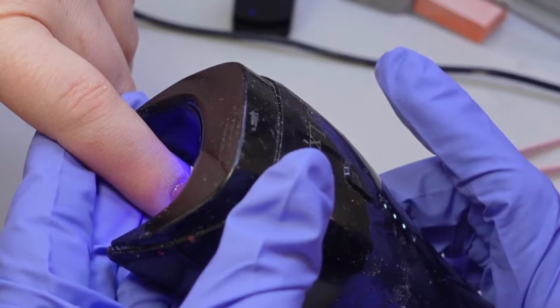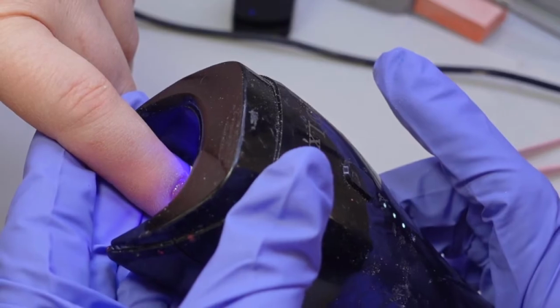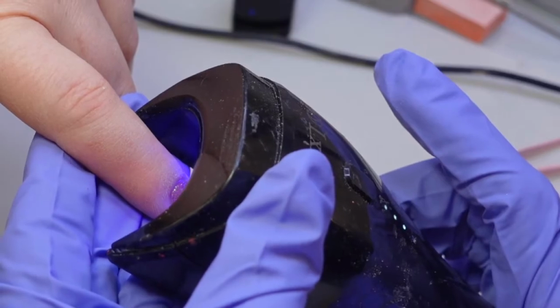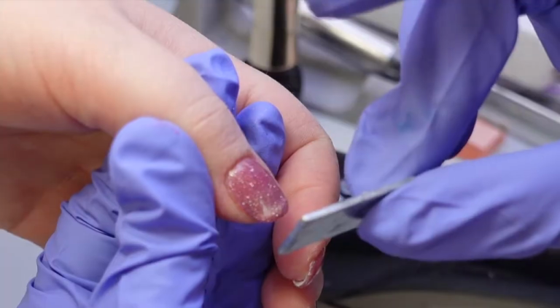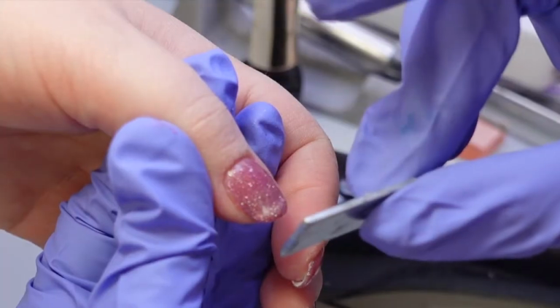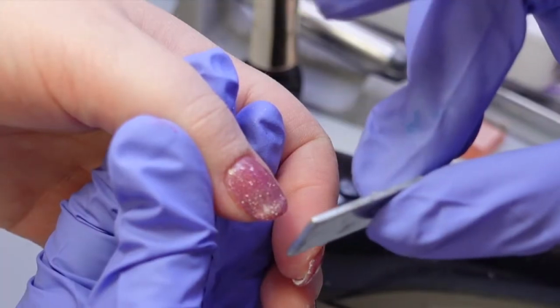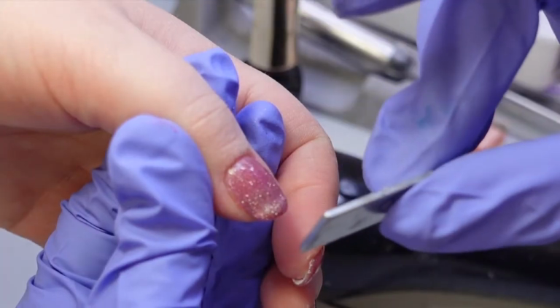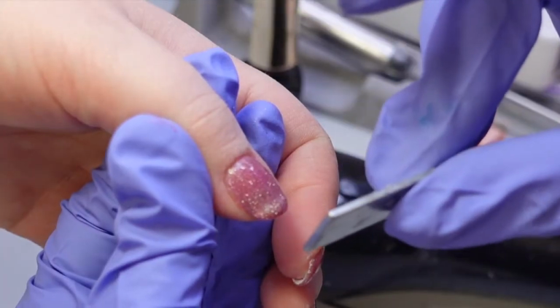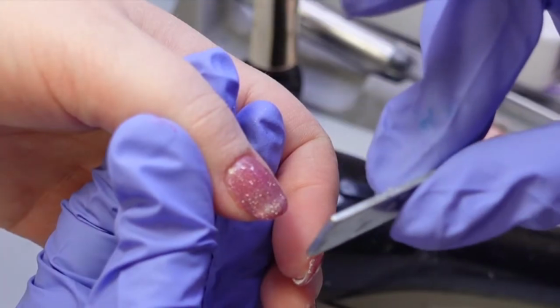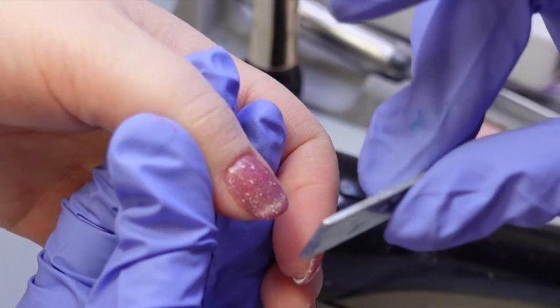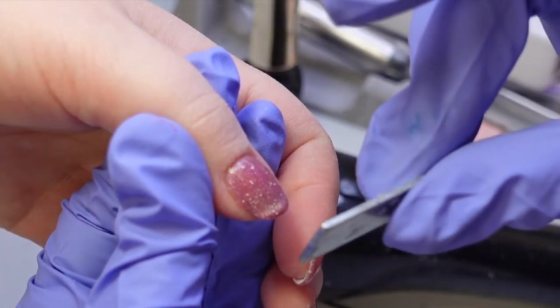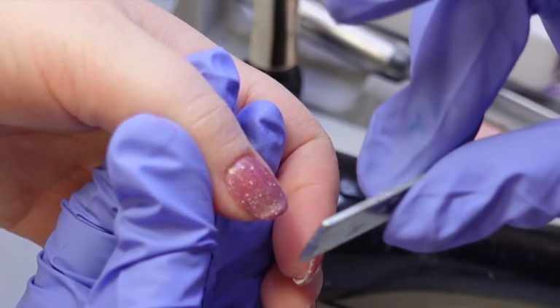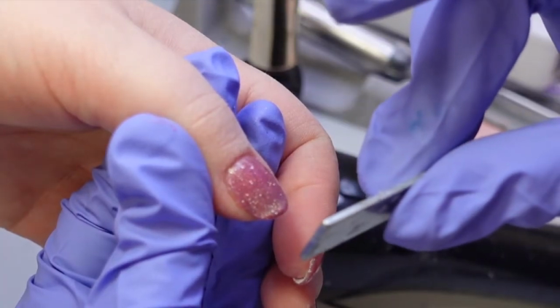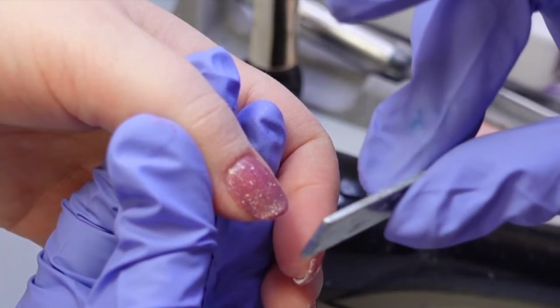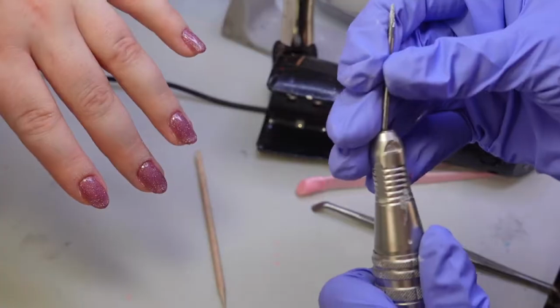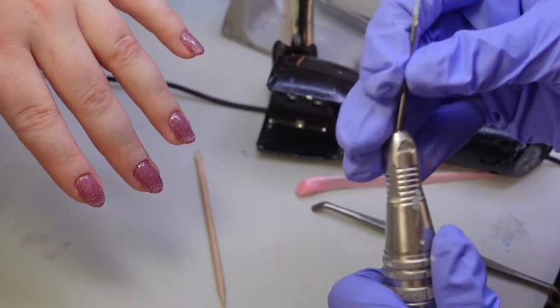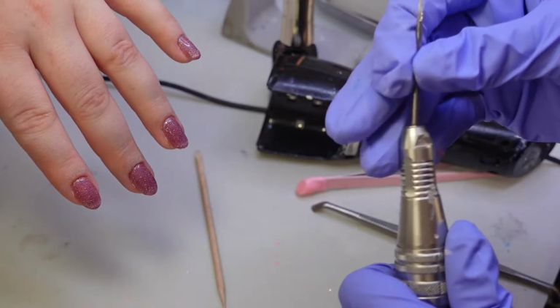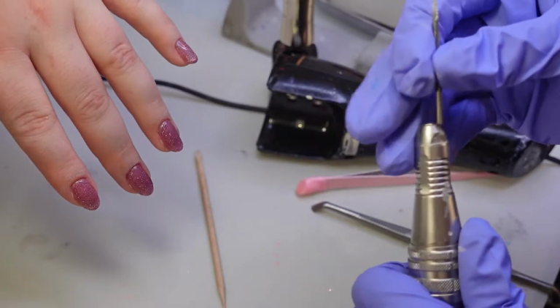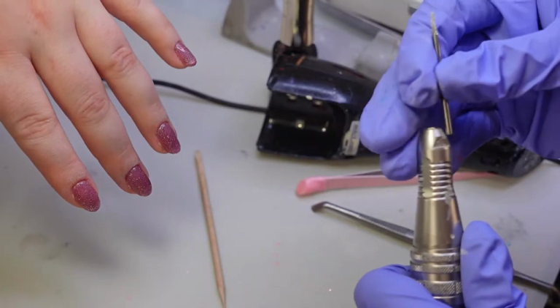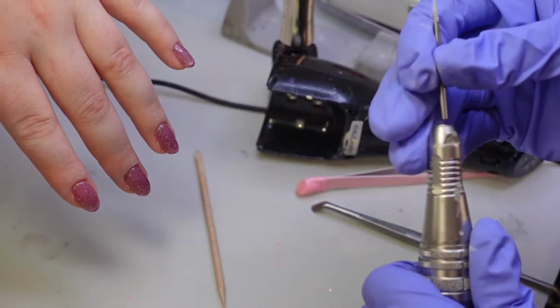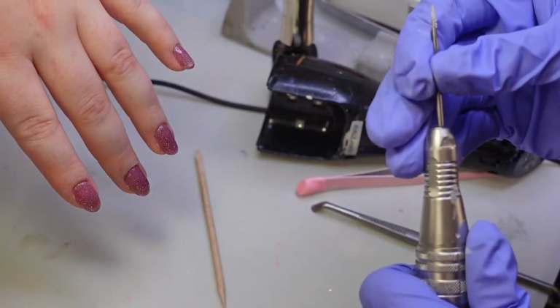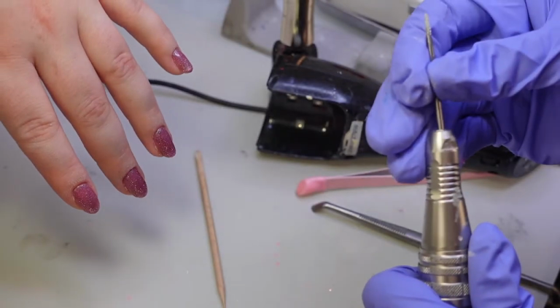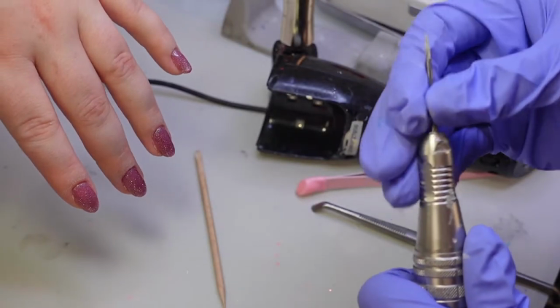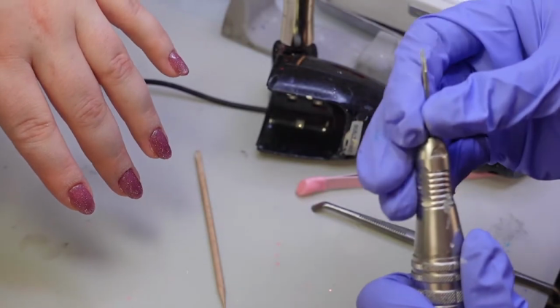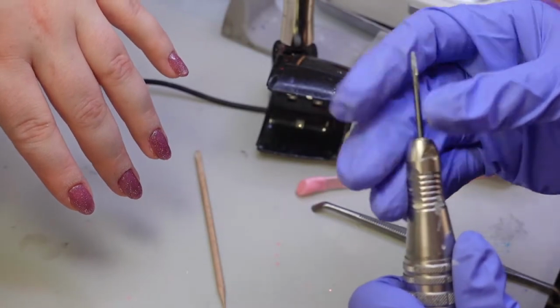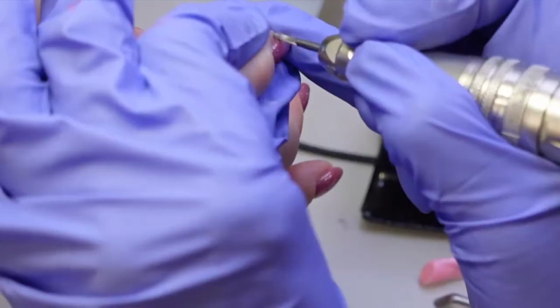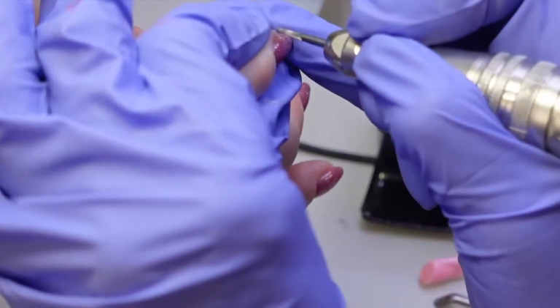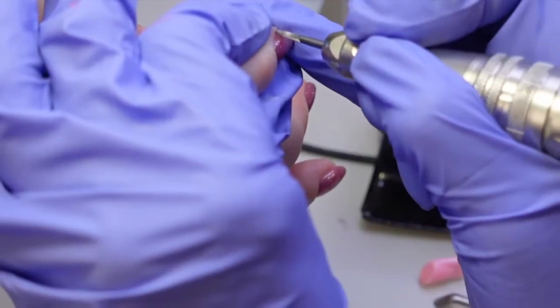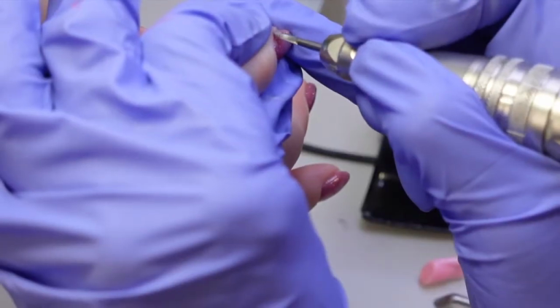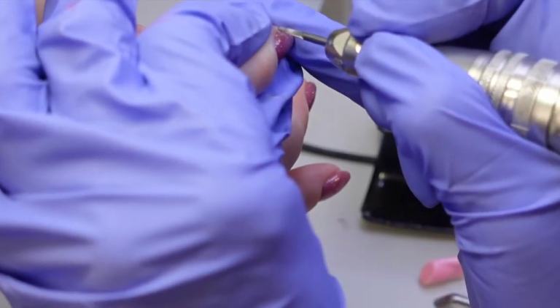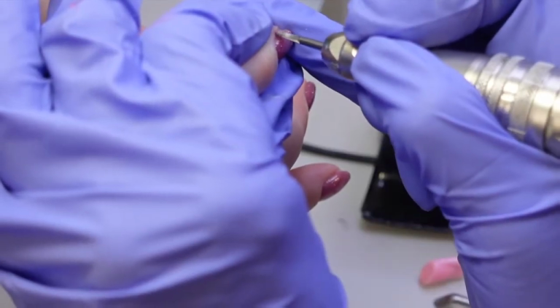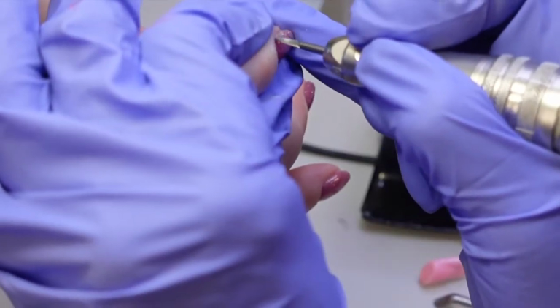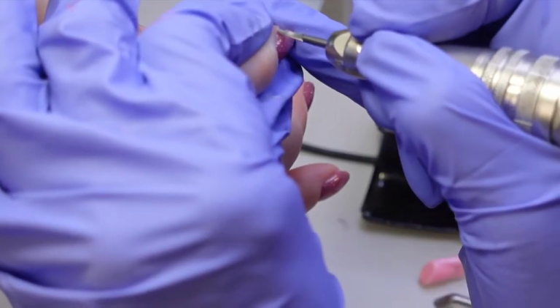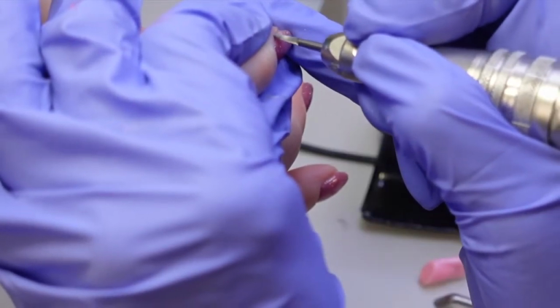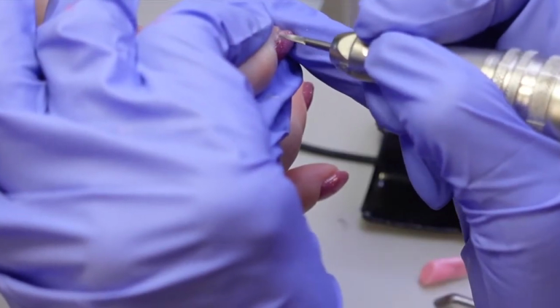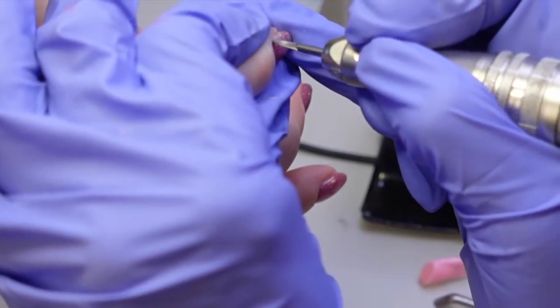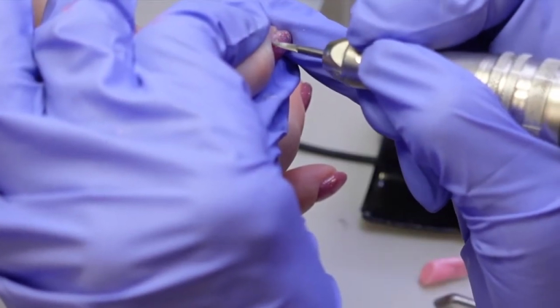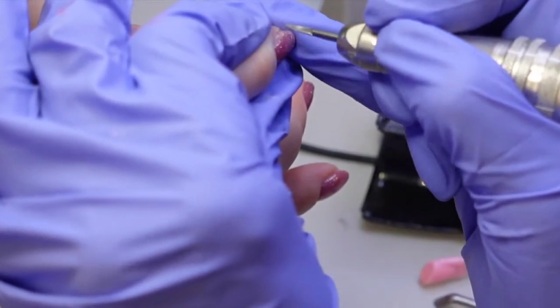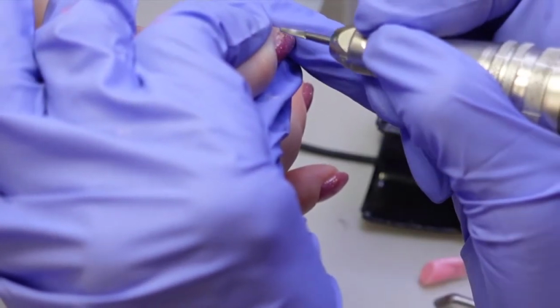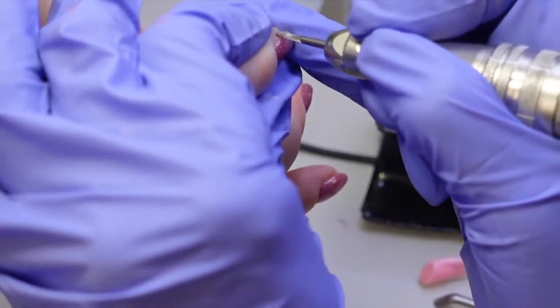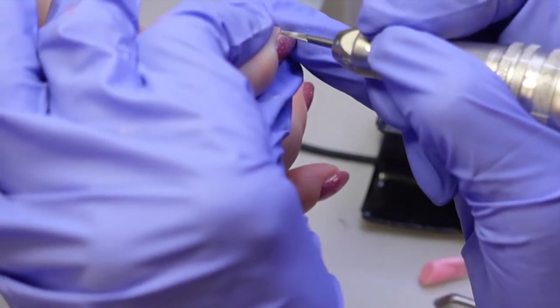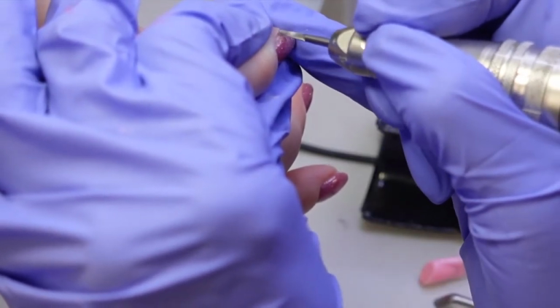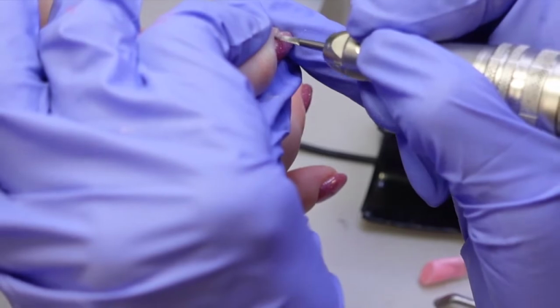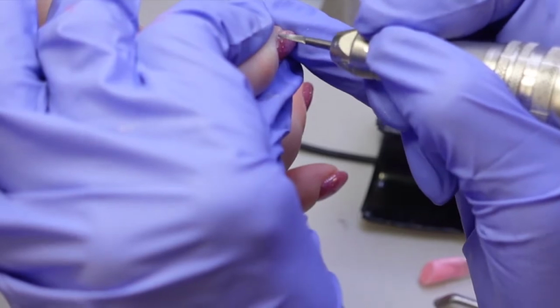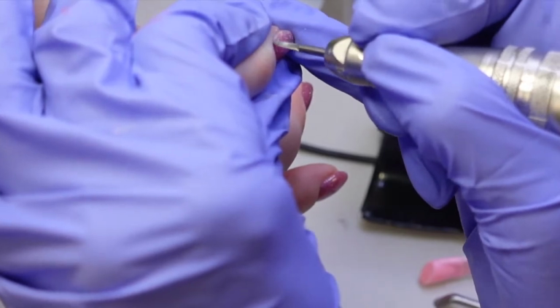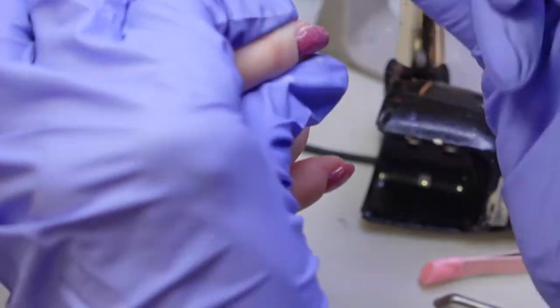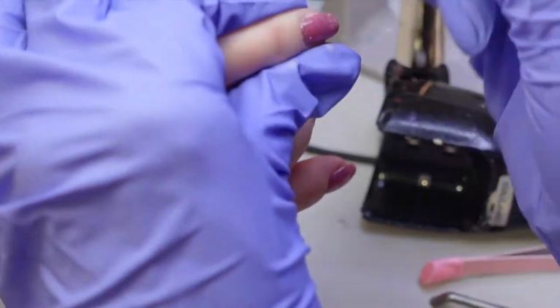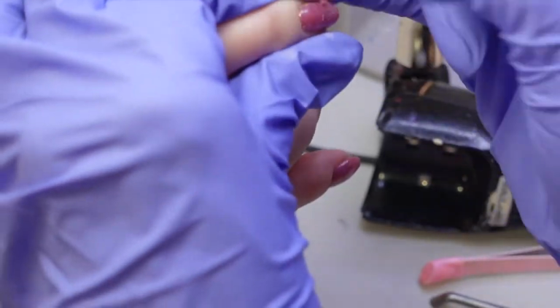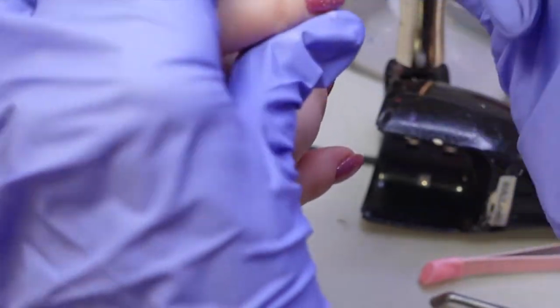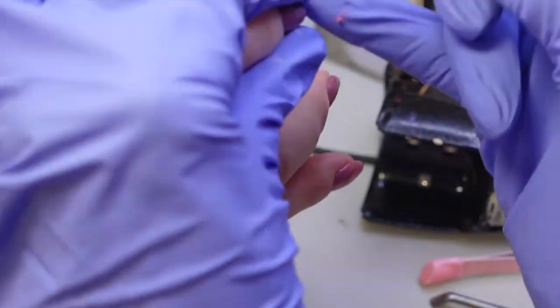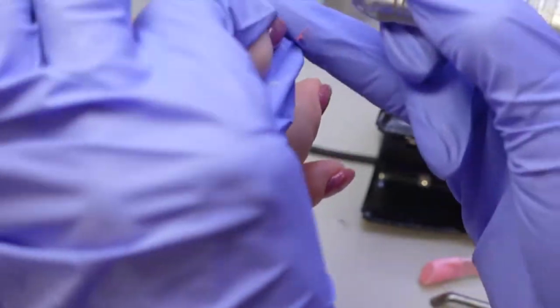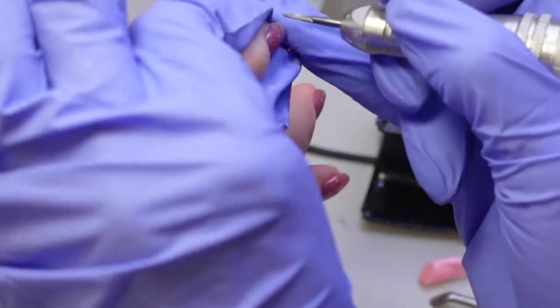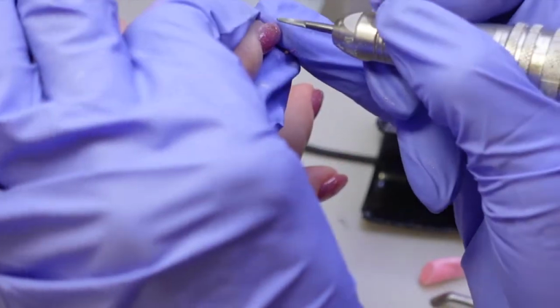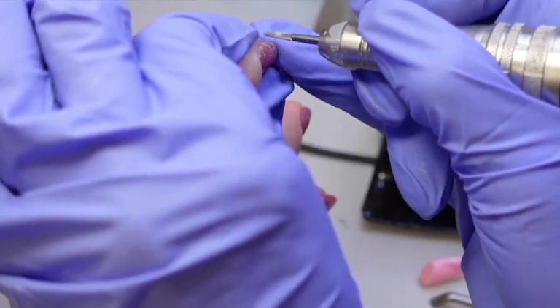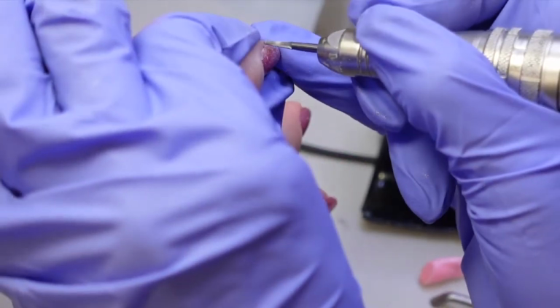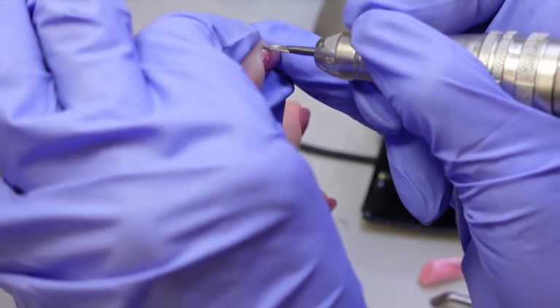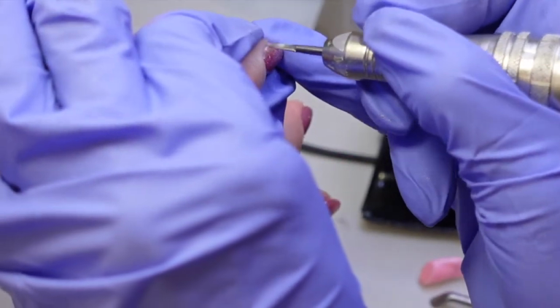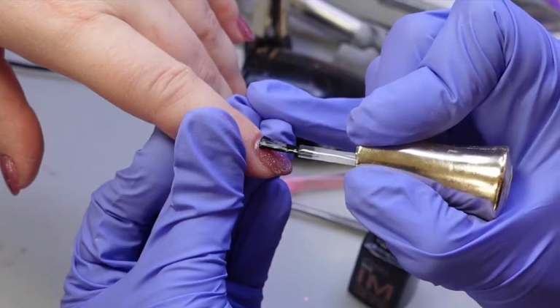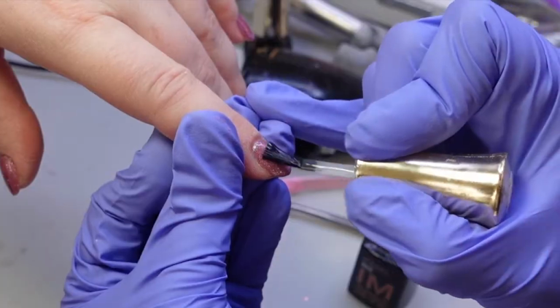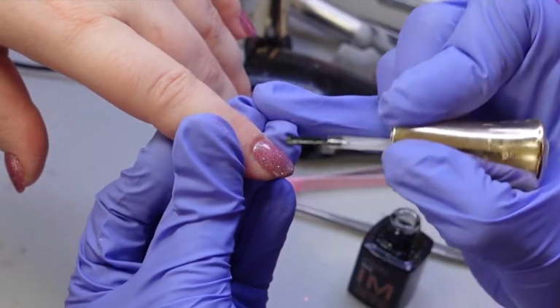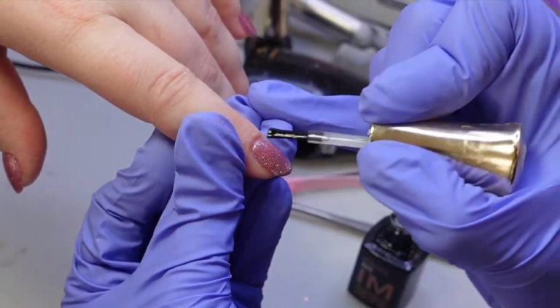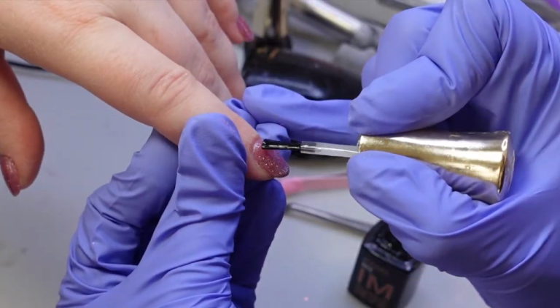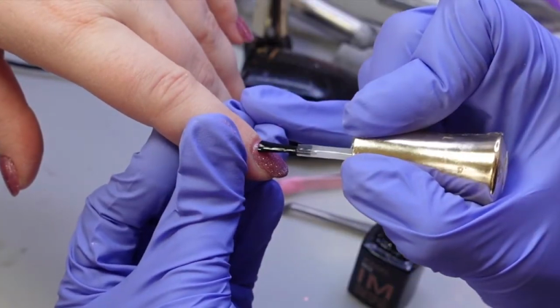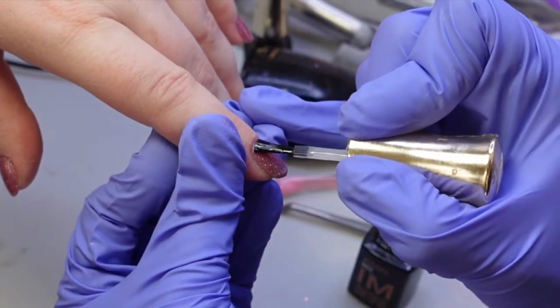I cured some gel into the cuticle area and it looks like a little ridge, so I'm using this tiny carbide bit very gently to remove that gel.